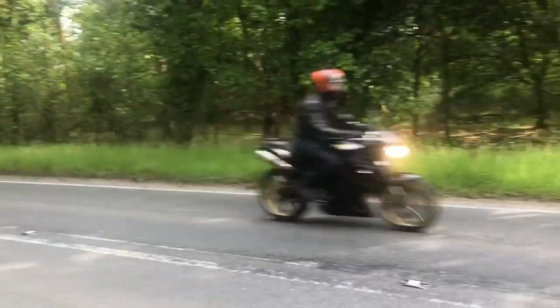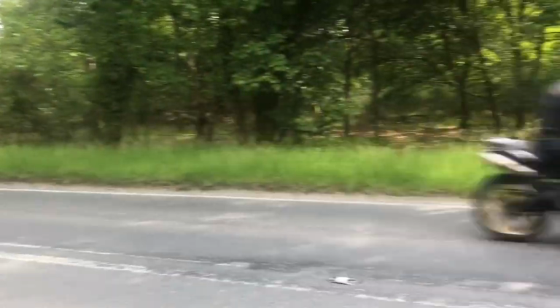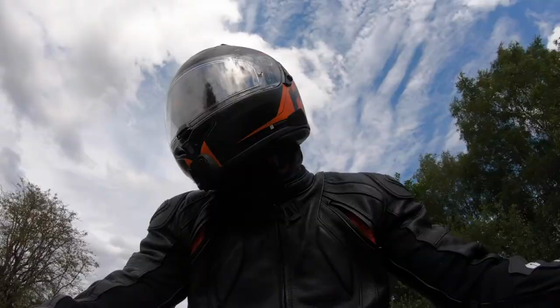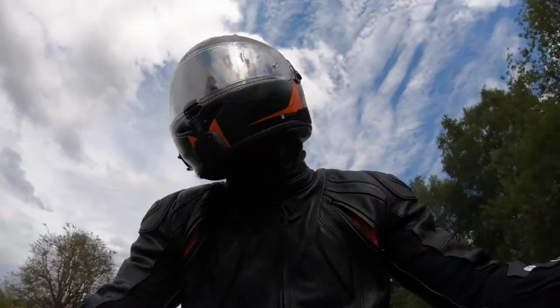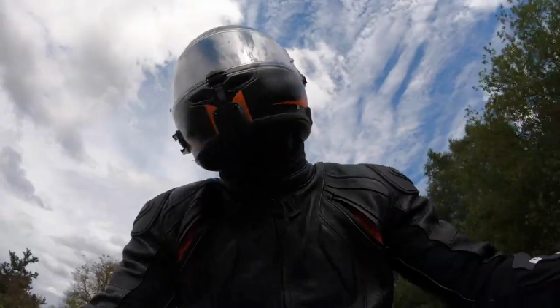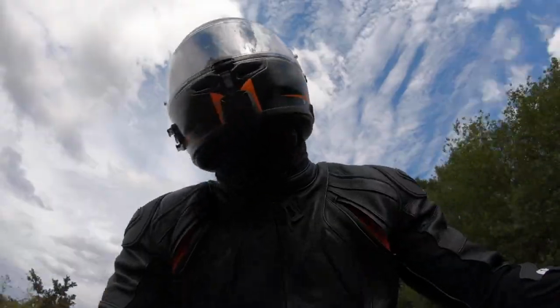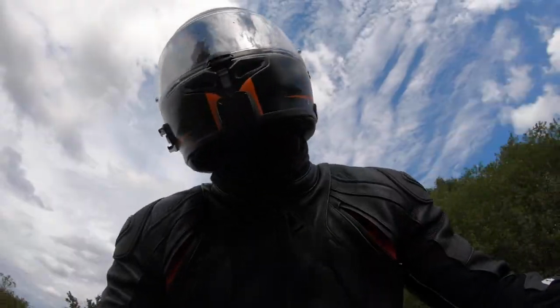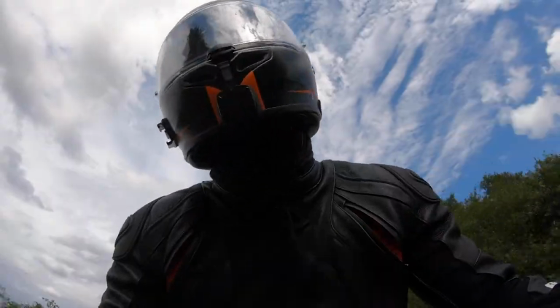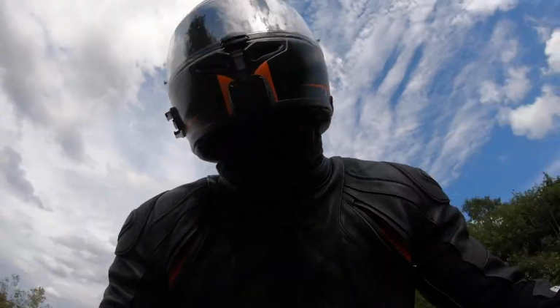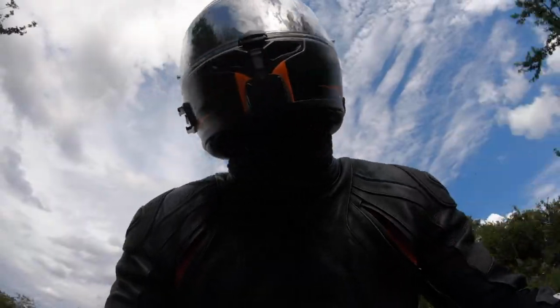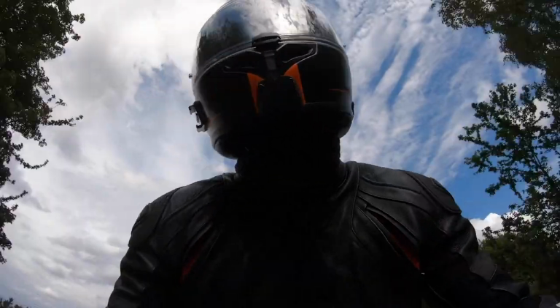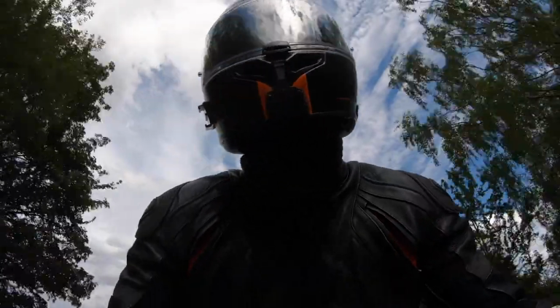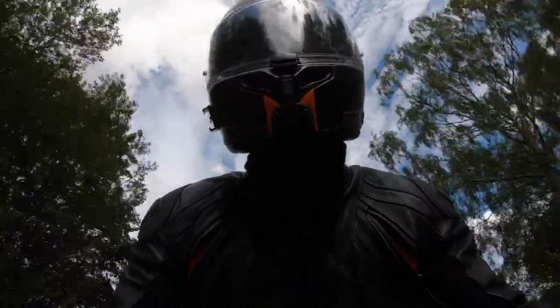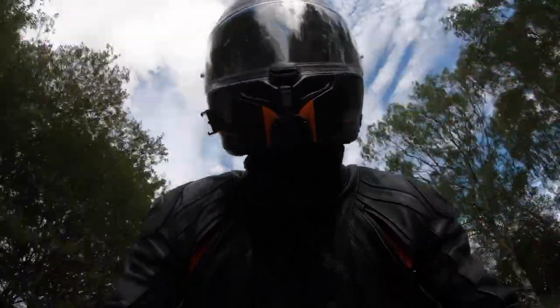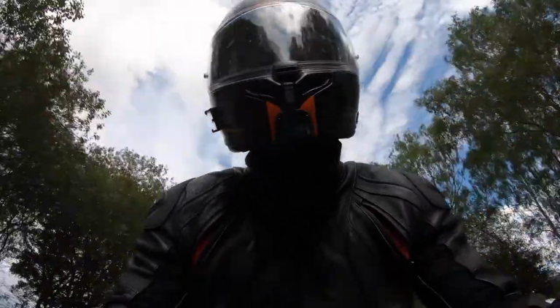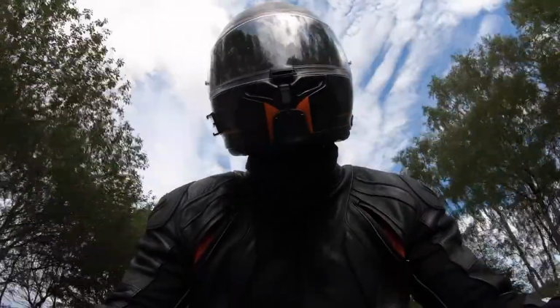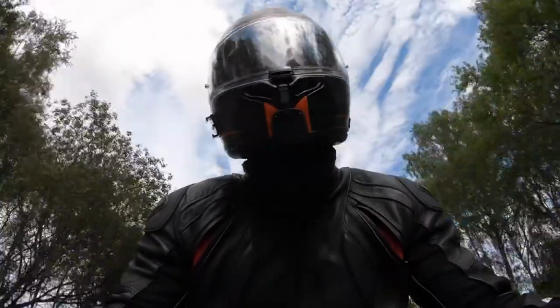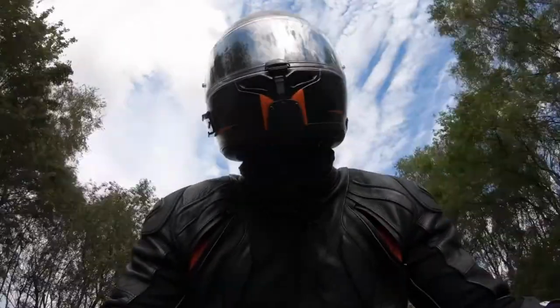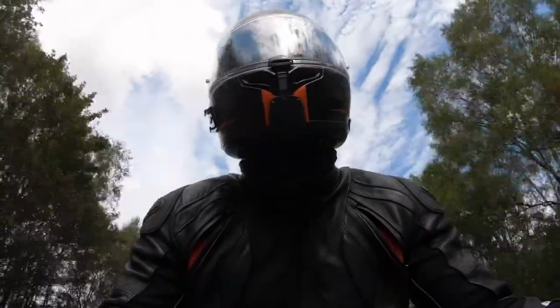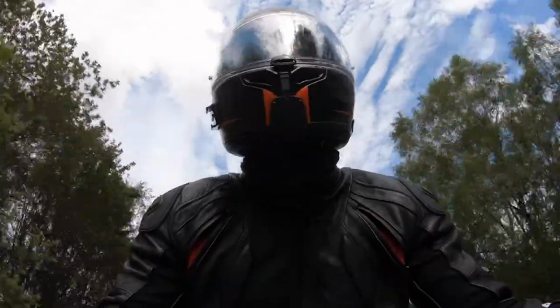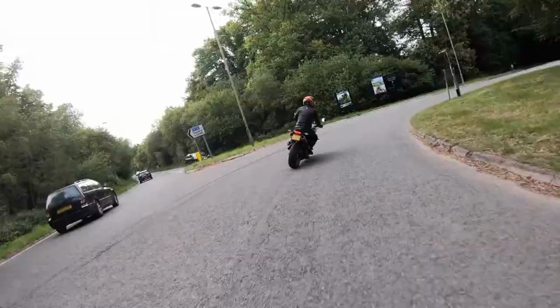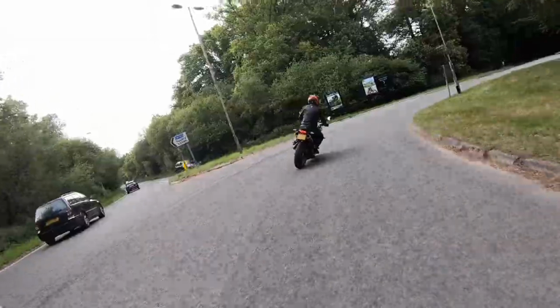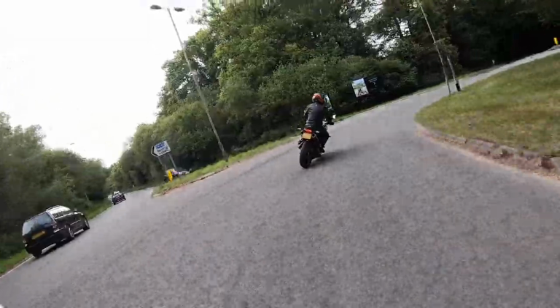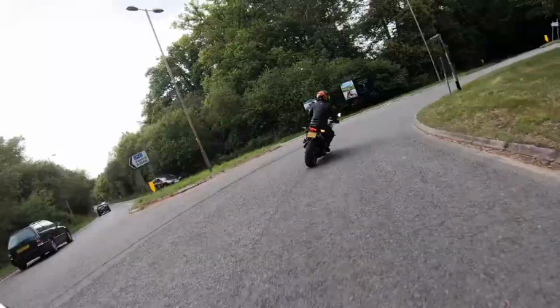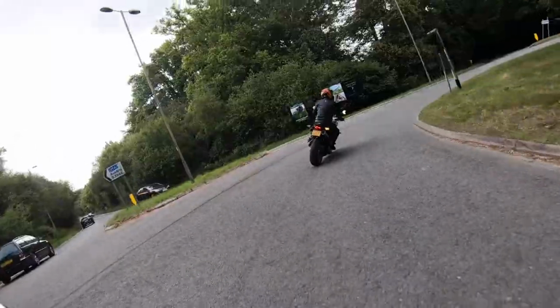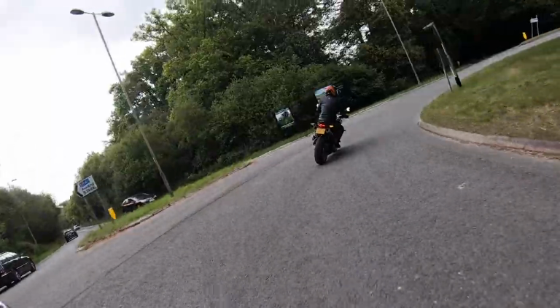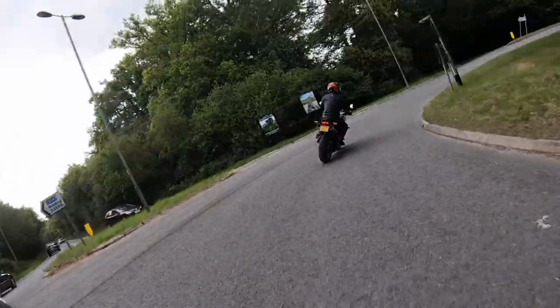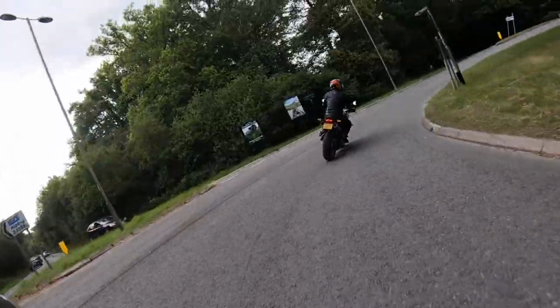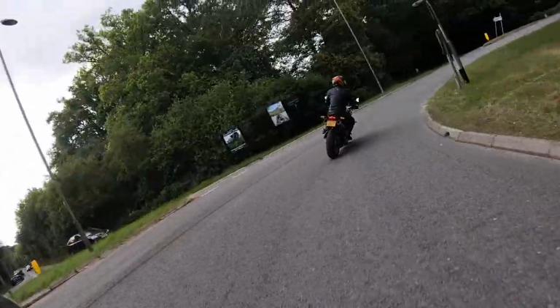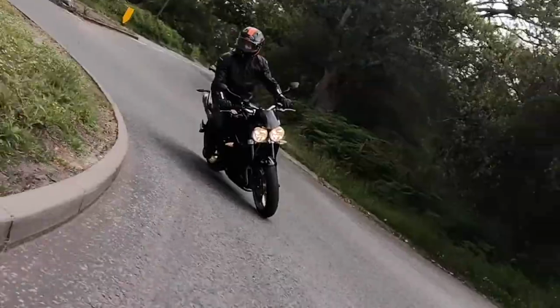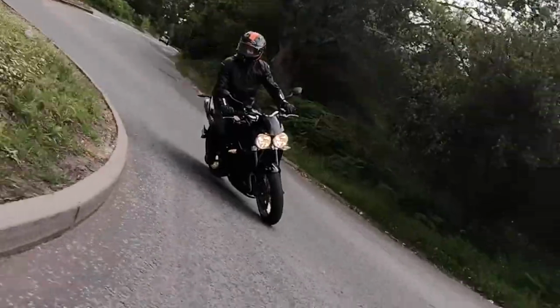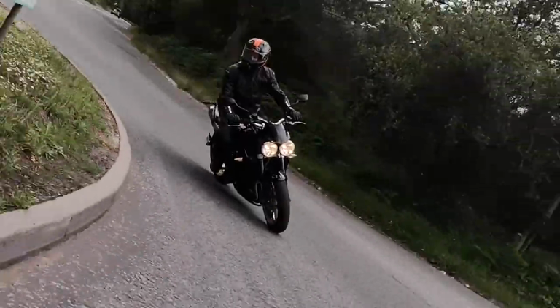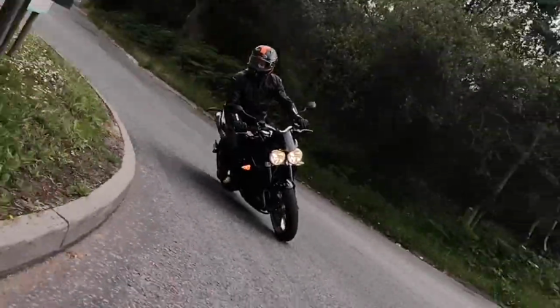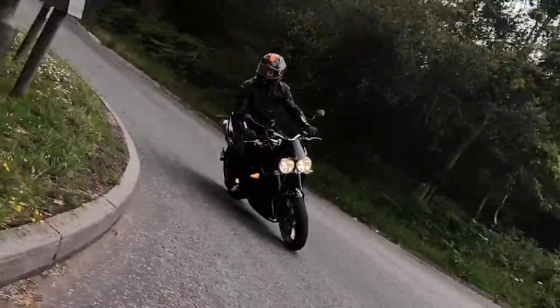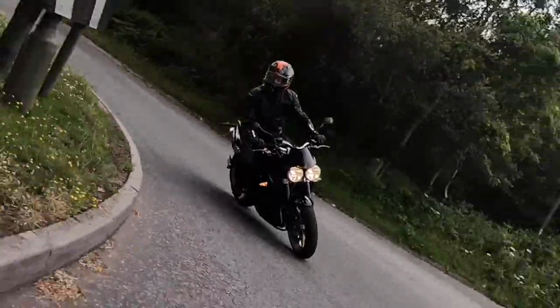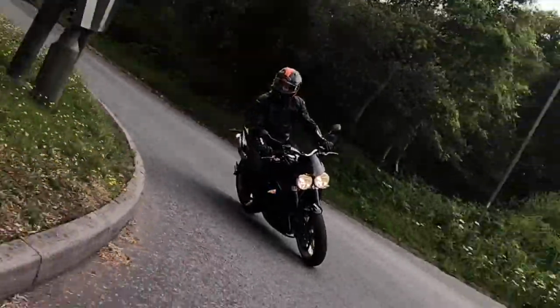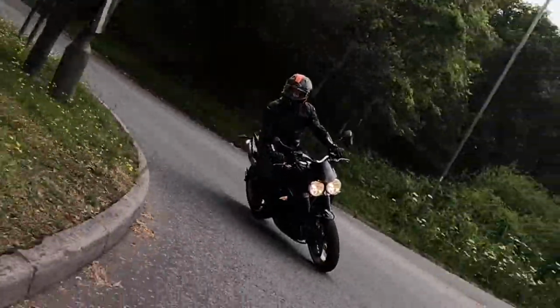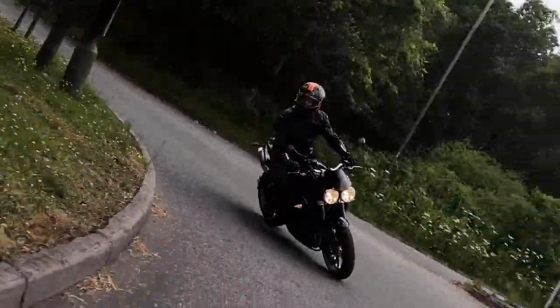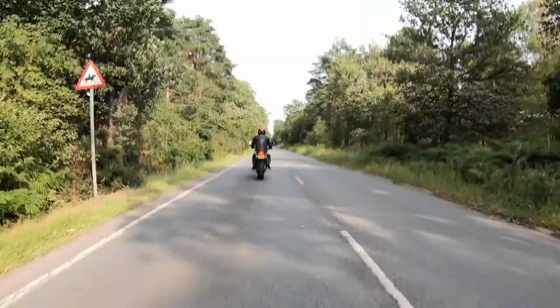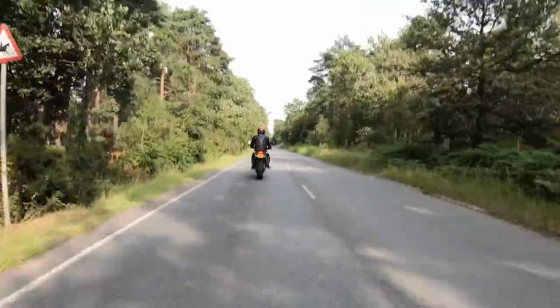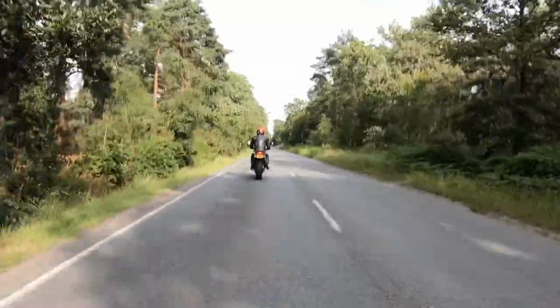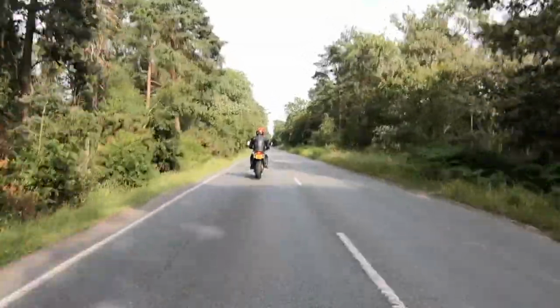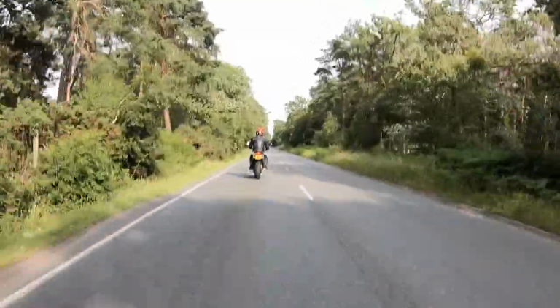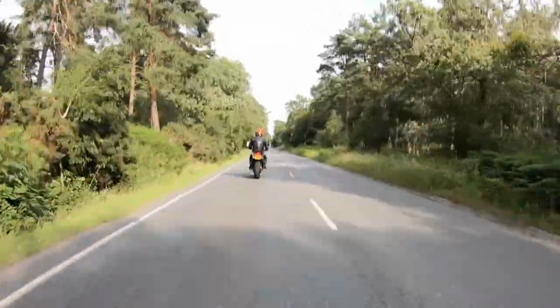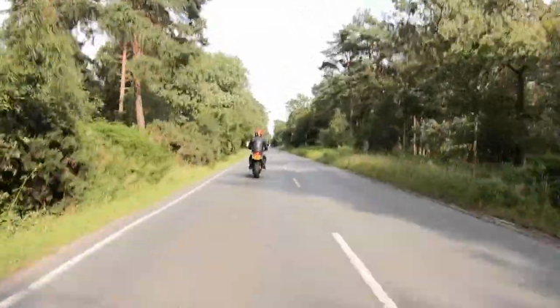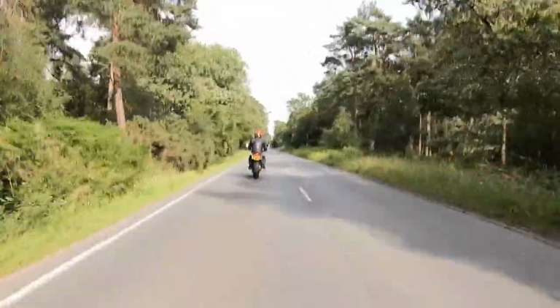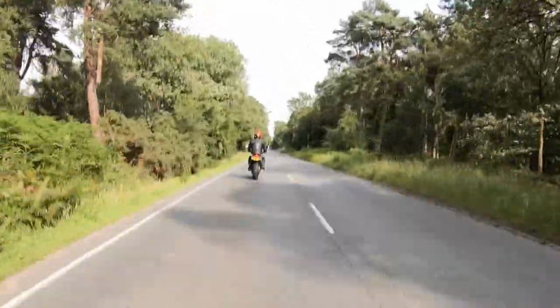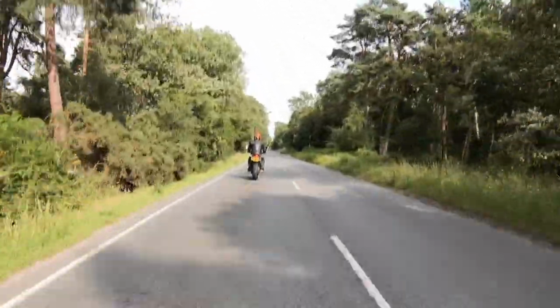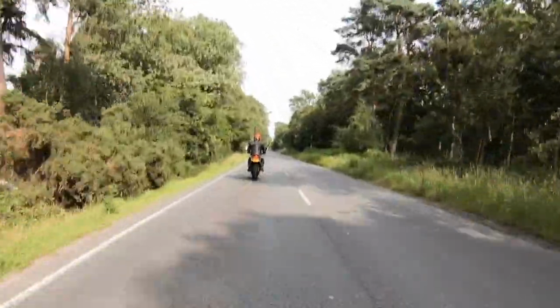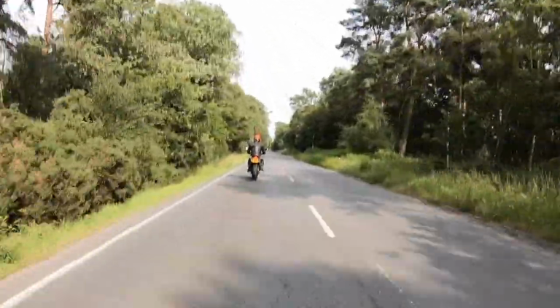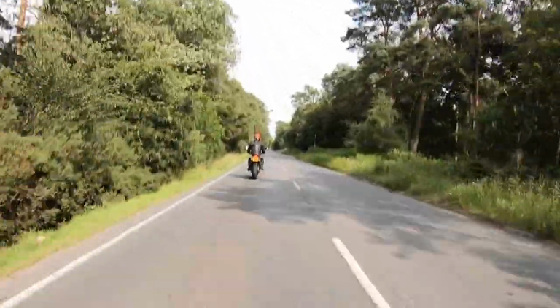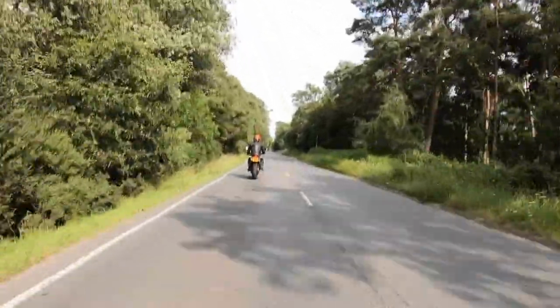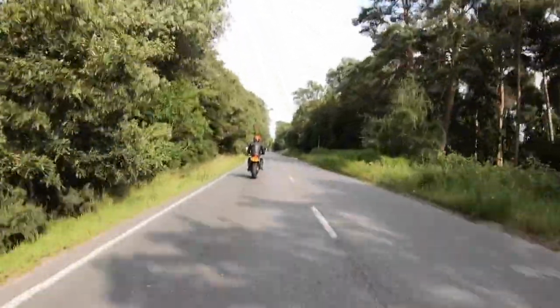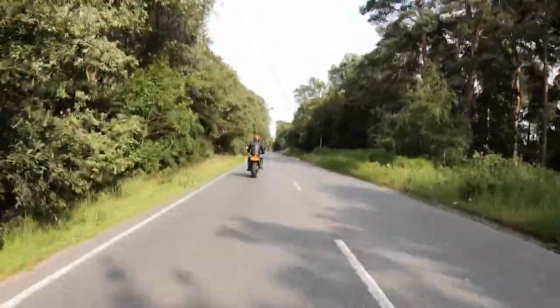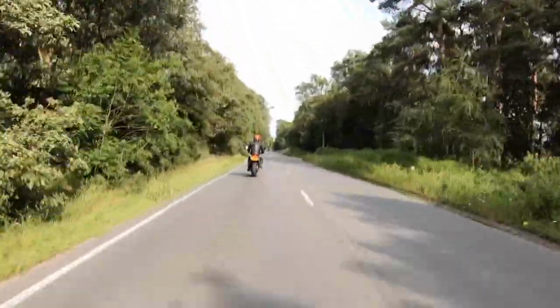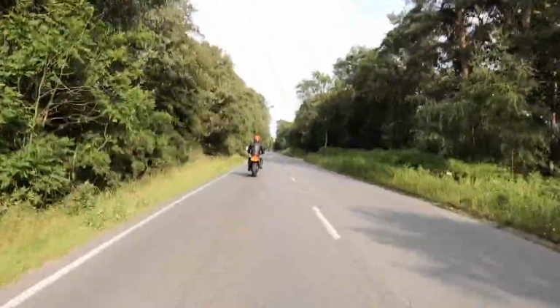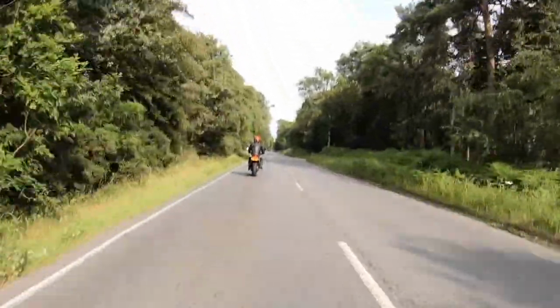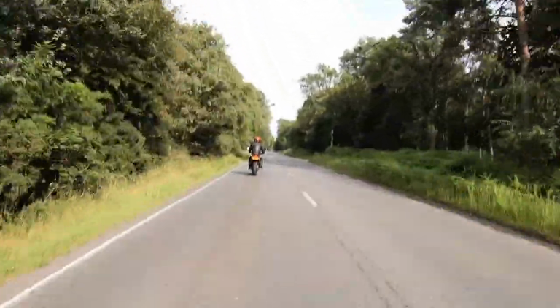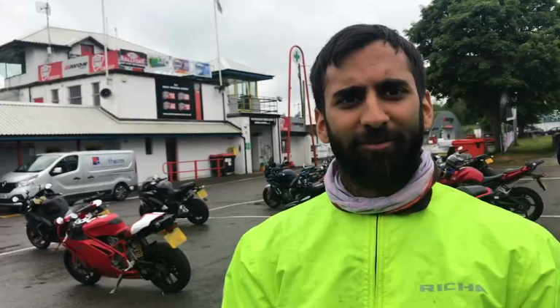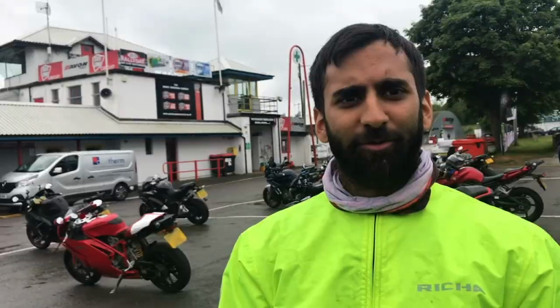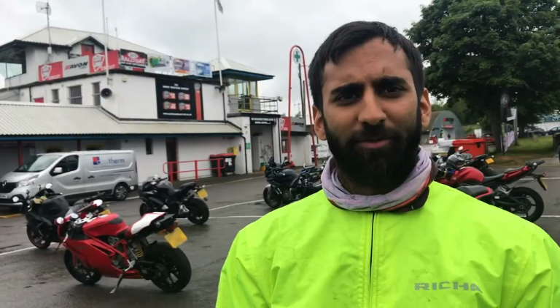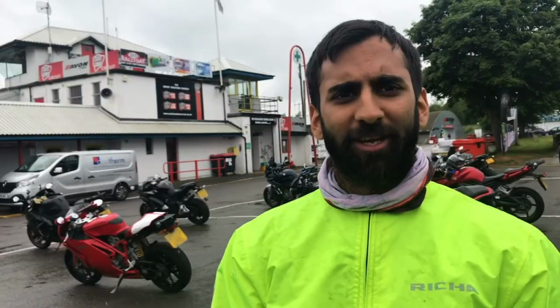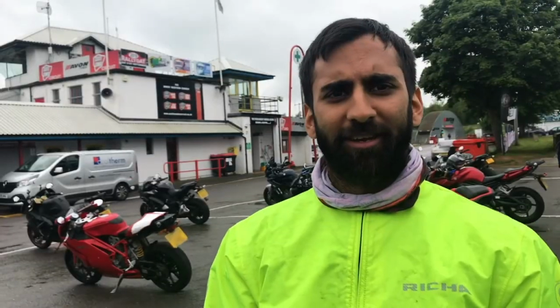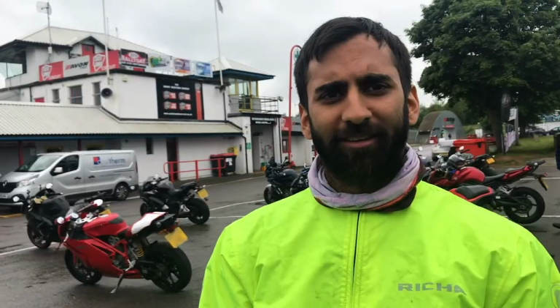I've never really ridden this fast in the rain and I've never been that leant over in the rain. If there was ever a time to learn how to deal with that, it would be here.